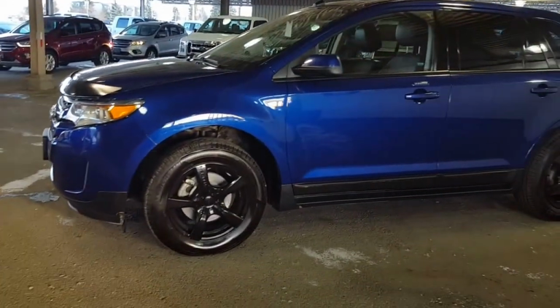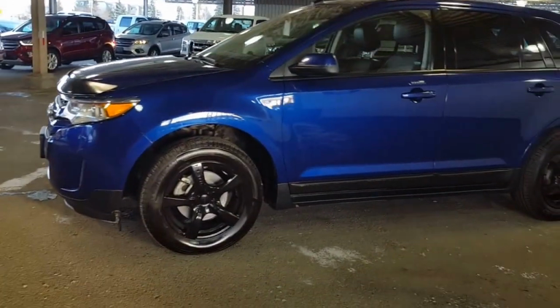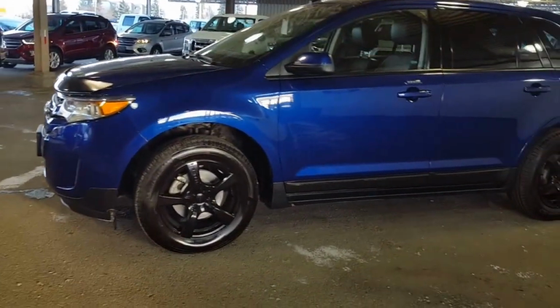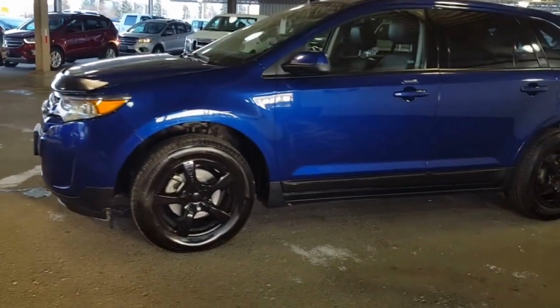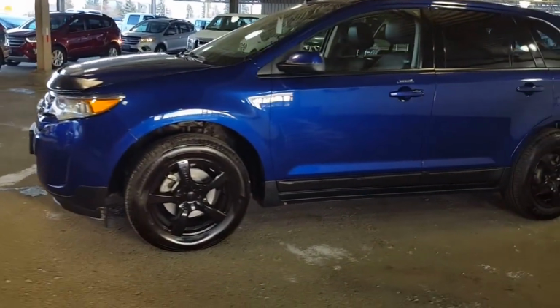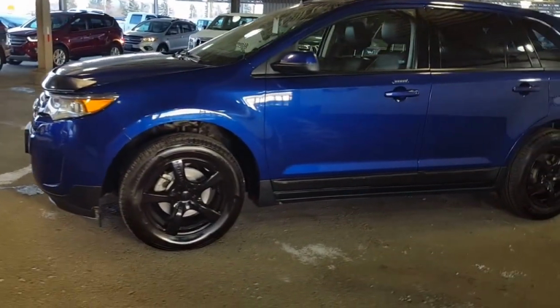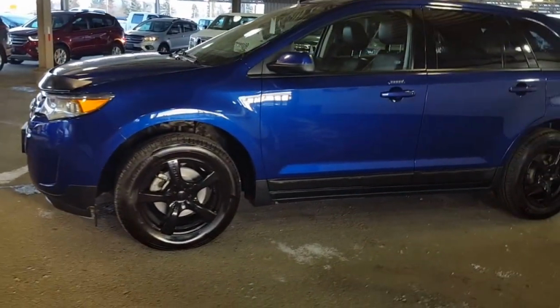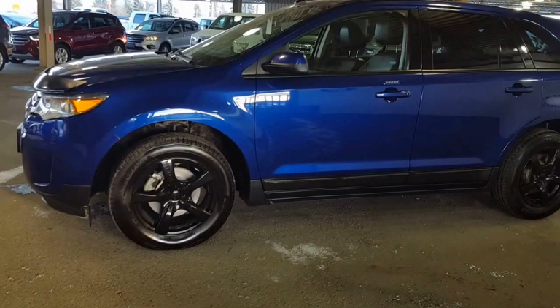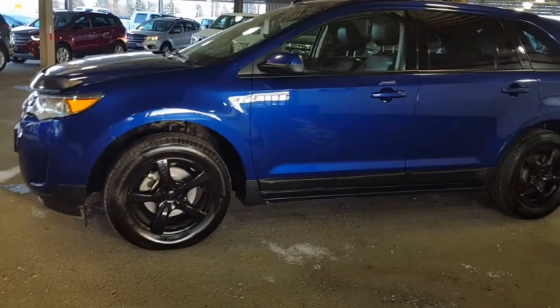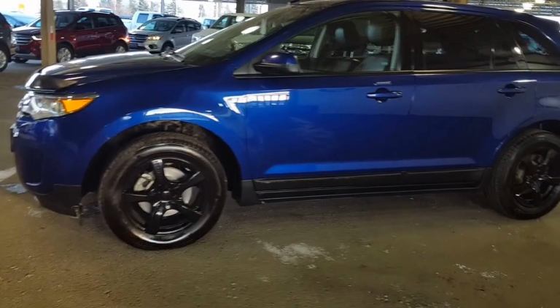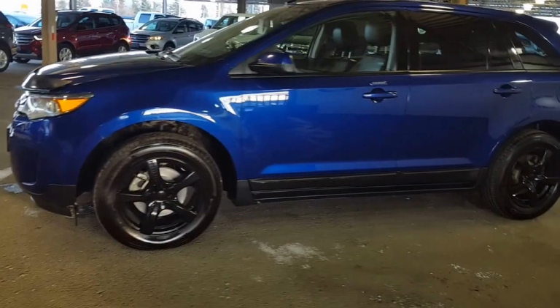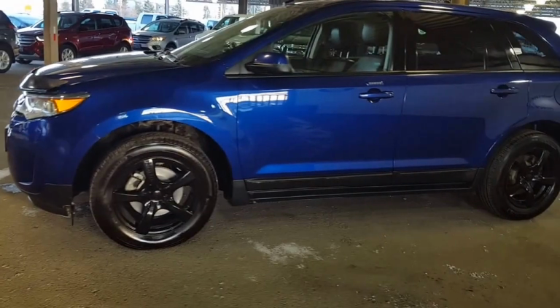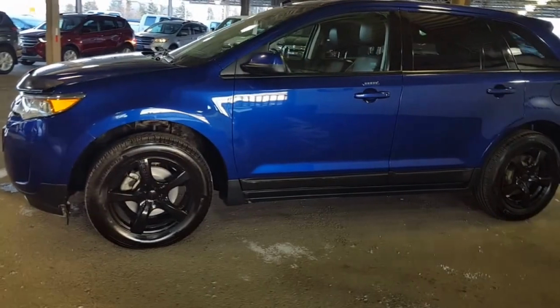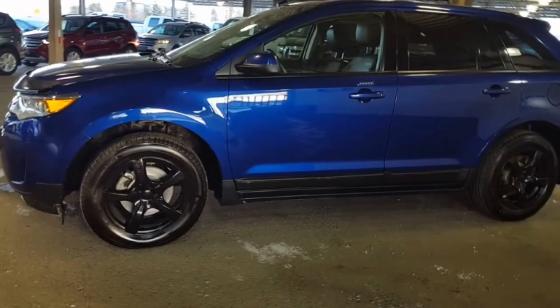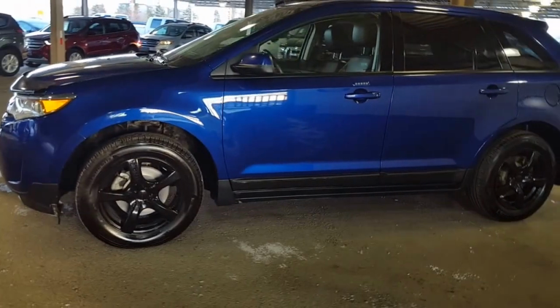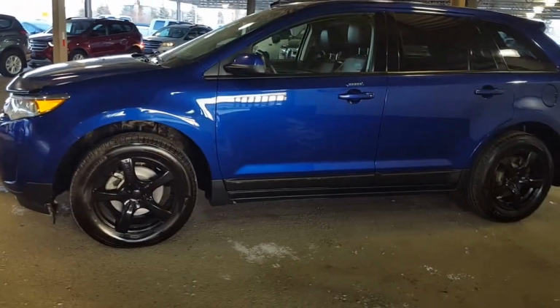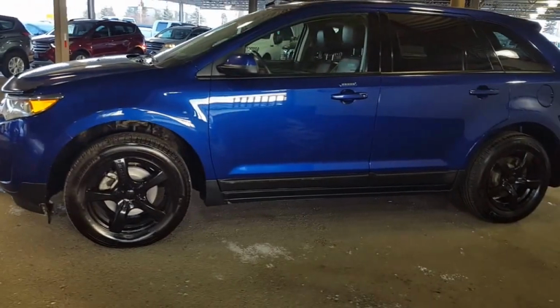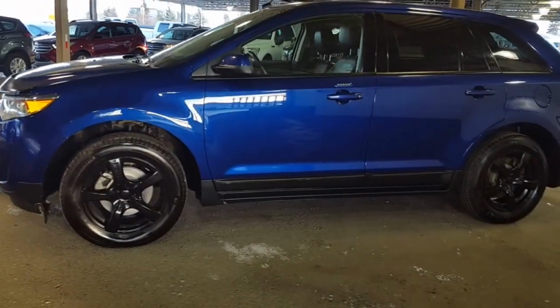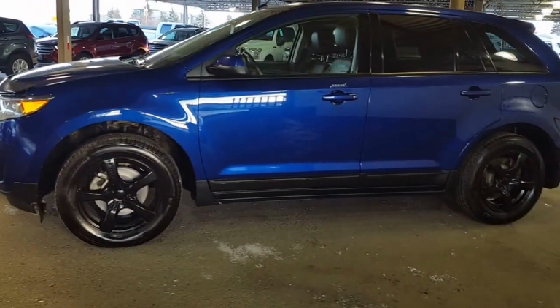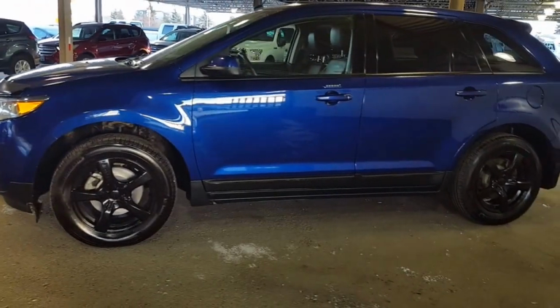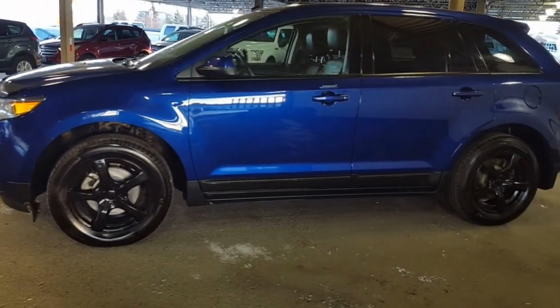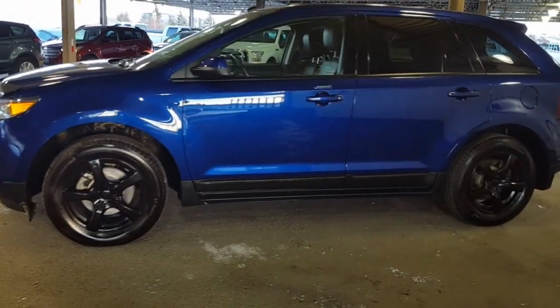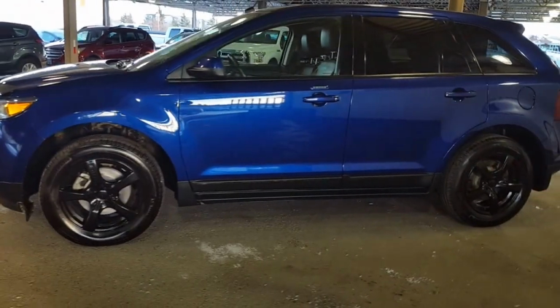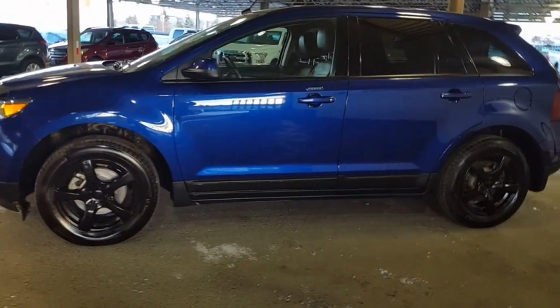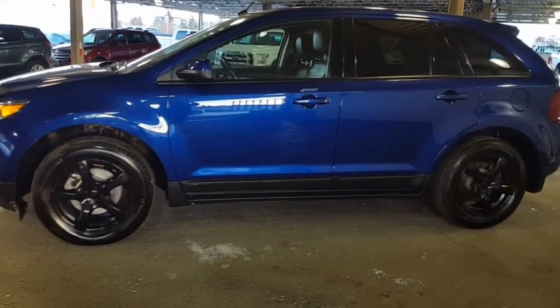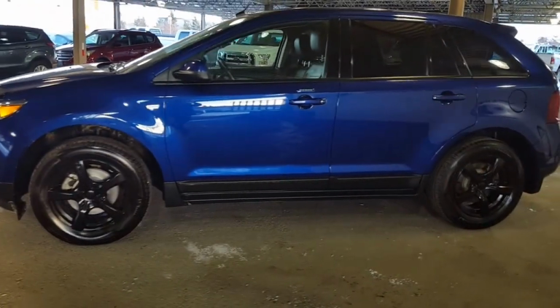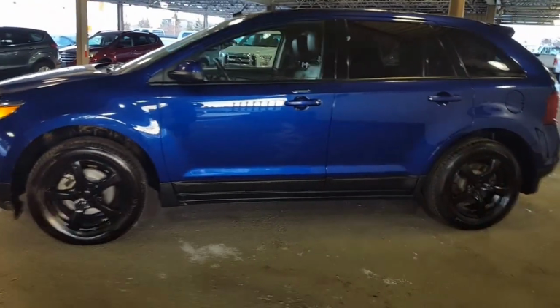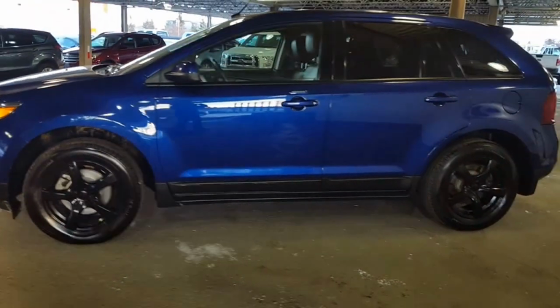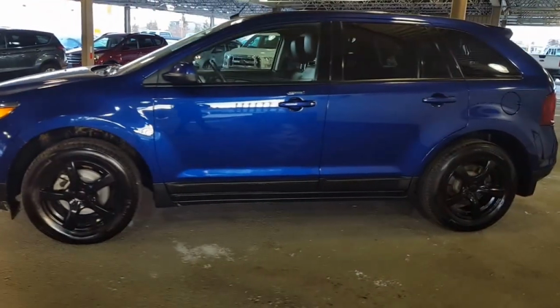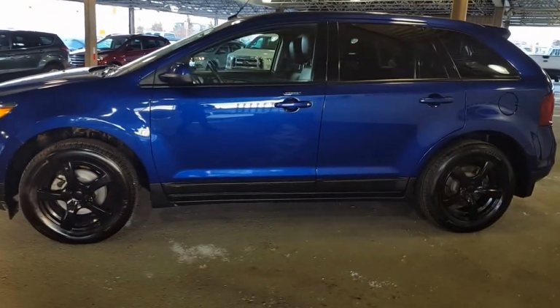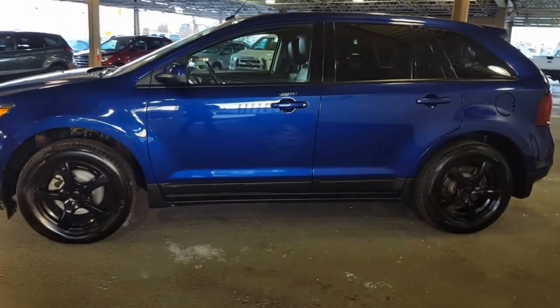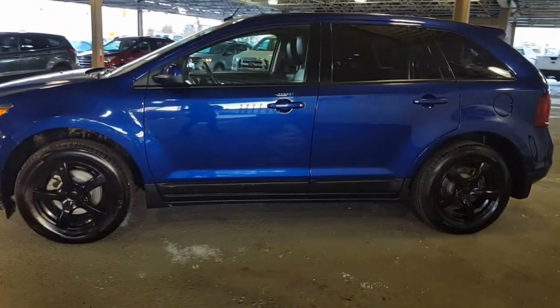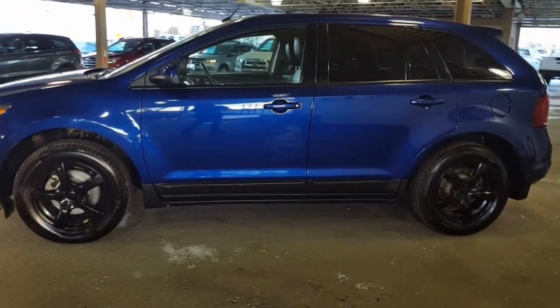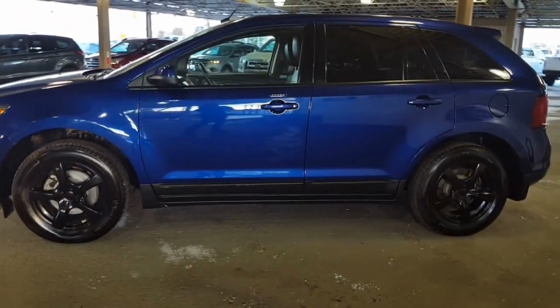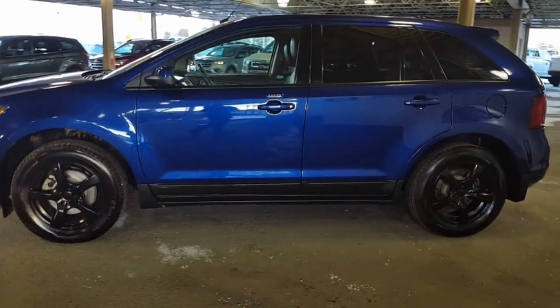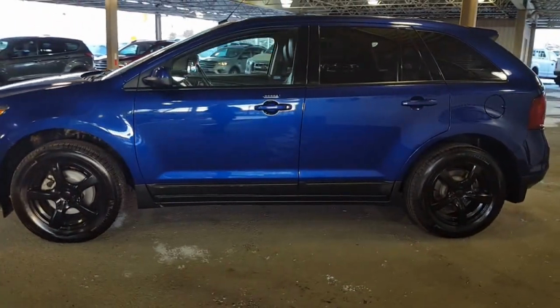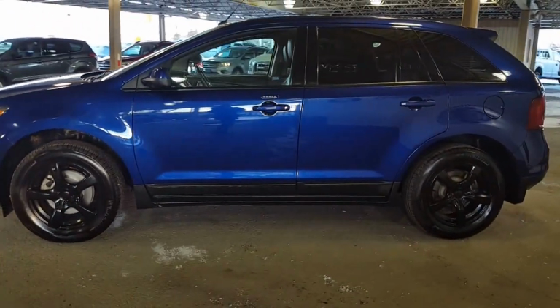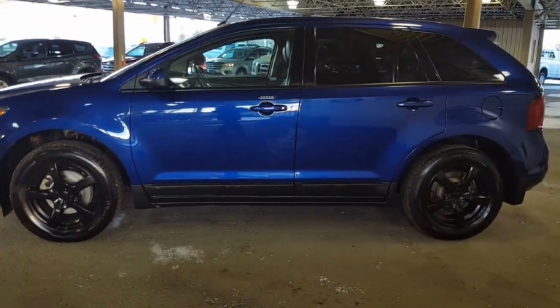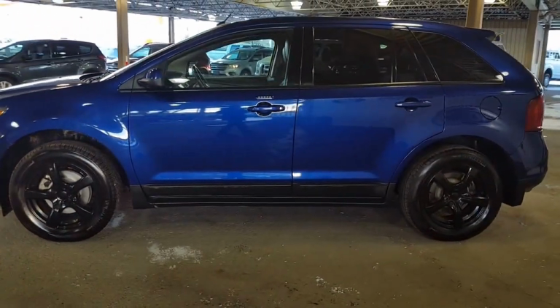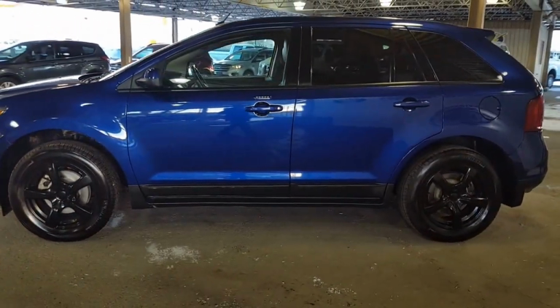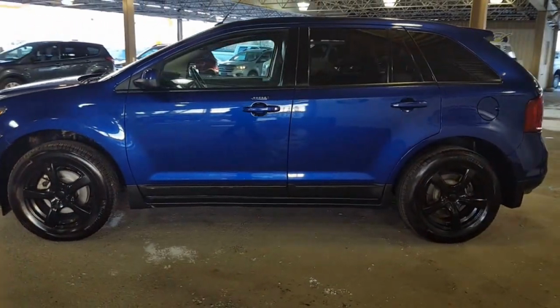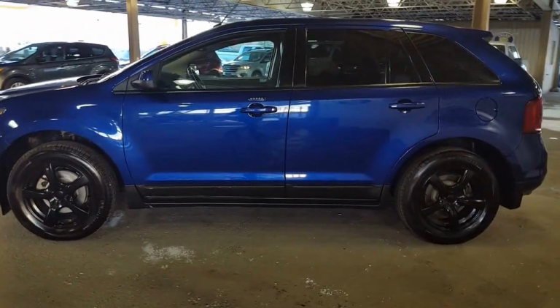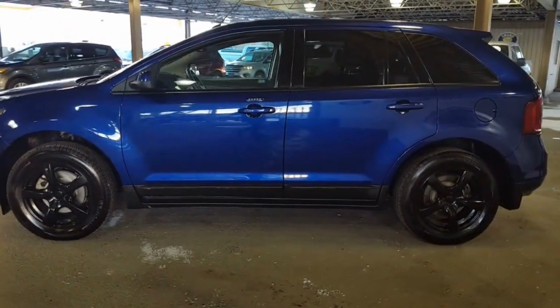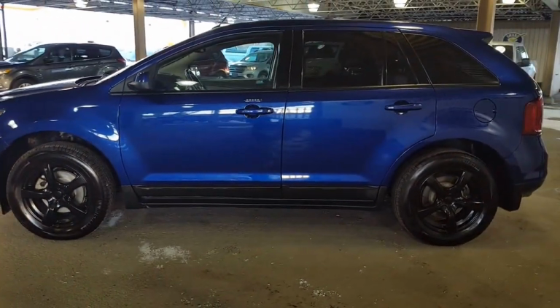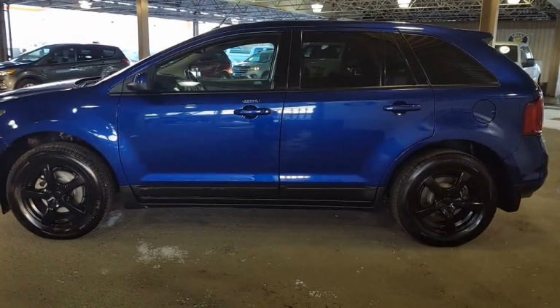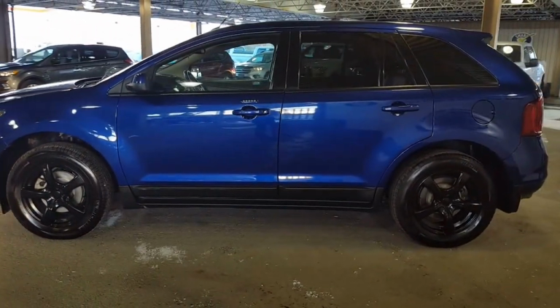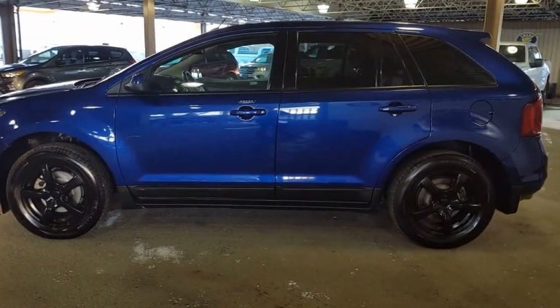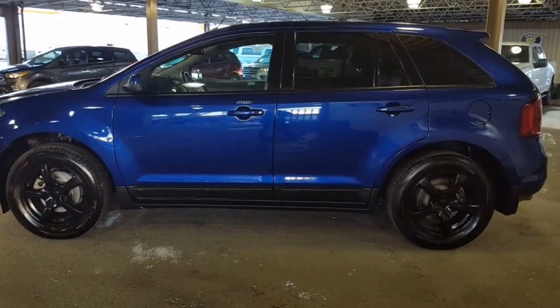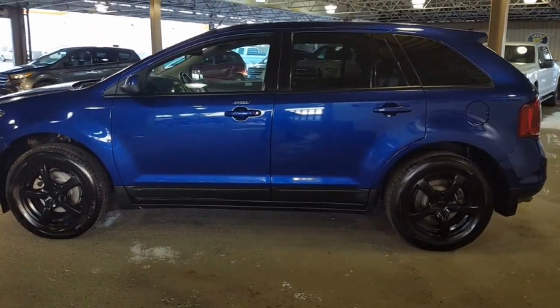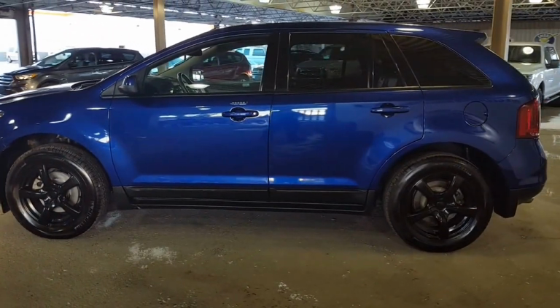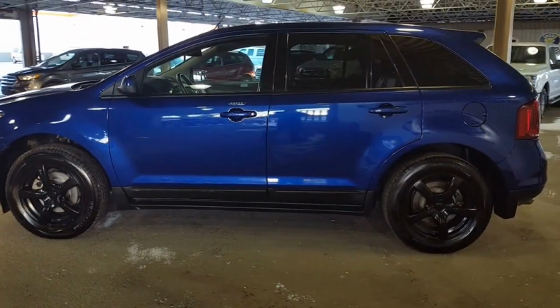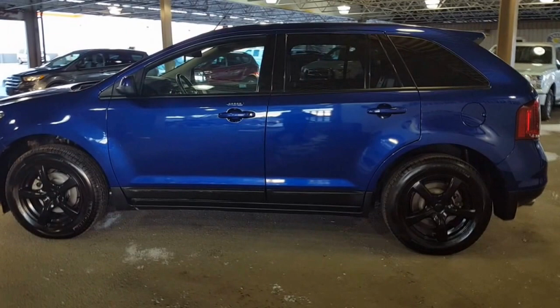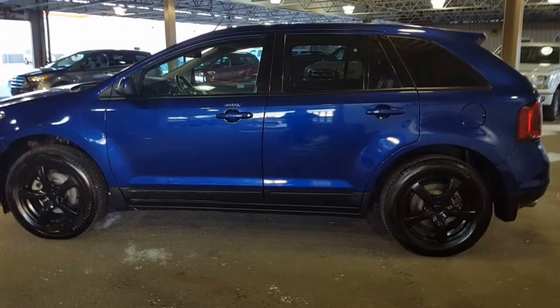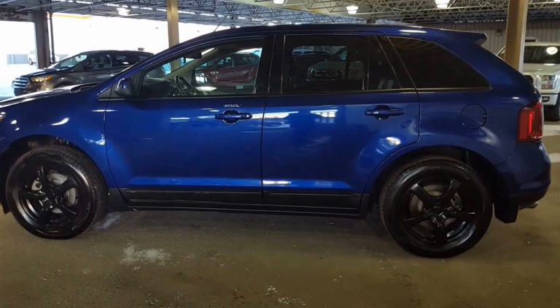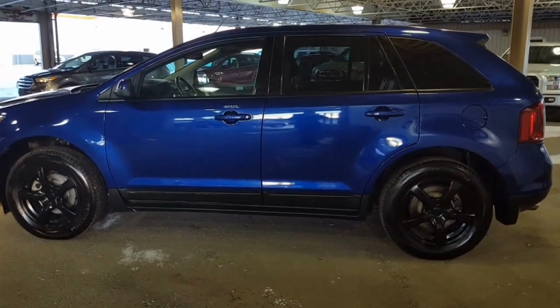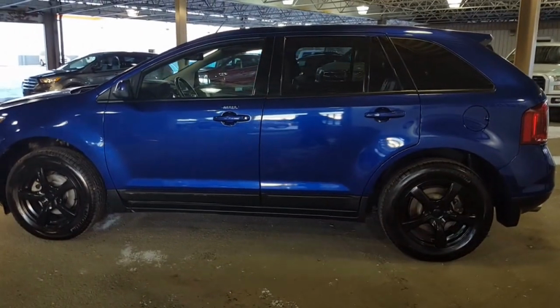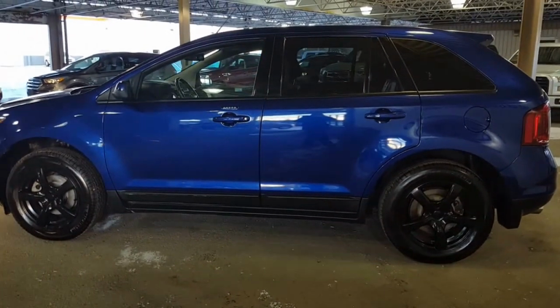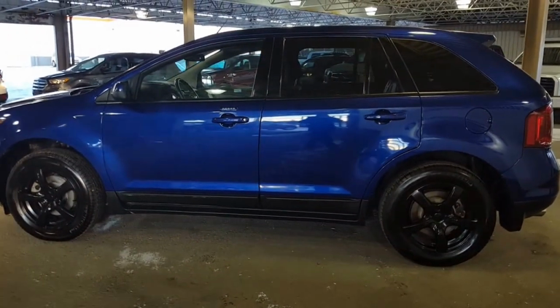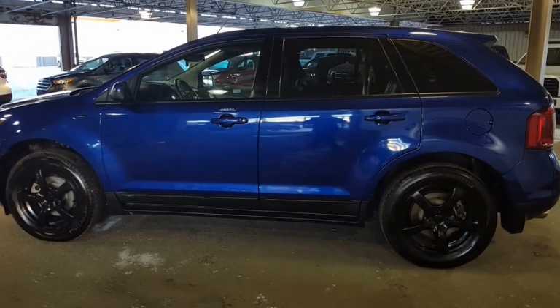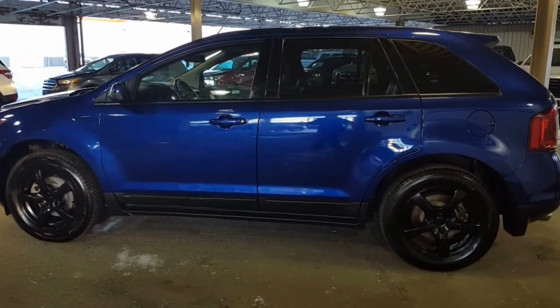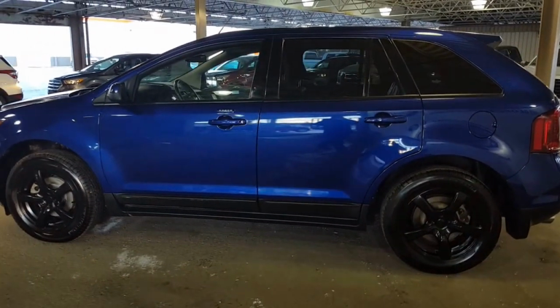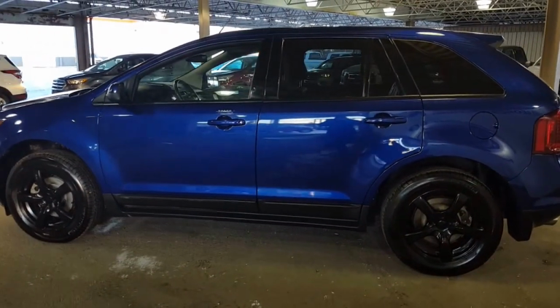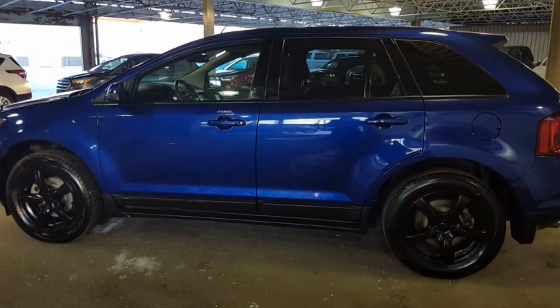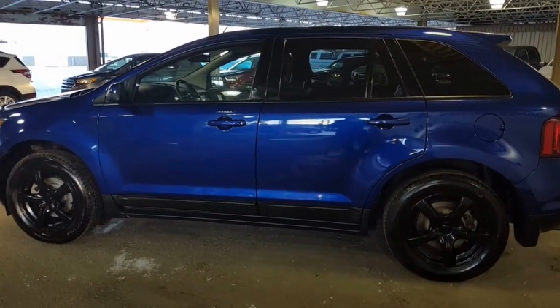And if you talk to your salesperson, they will be very happy to explain to you in depth exactly what certified pre-owned gets you.